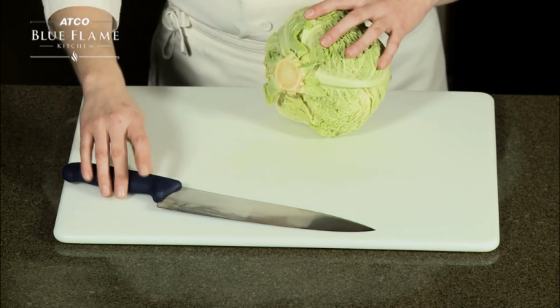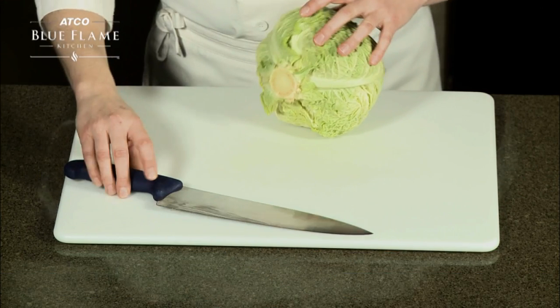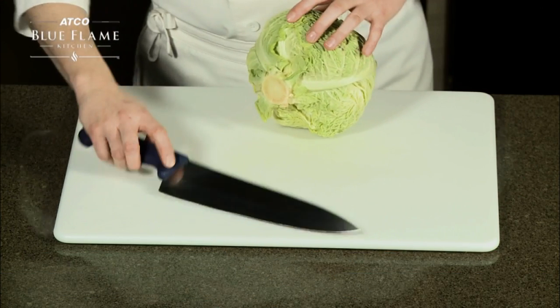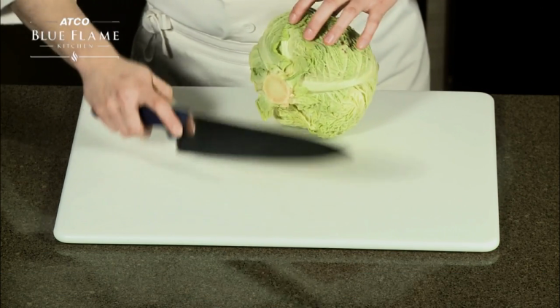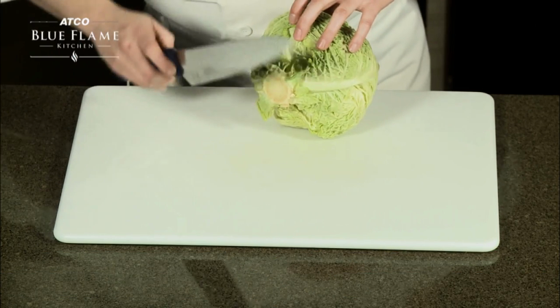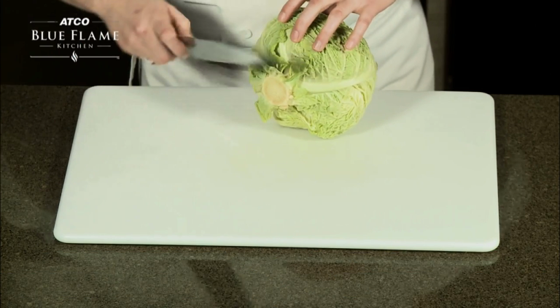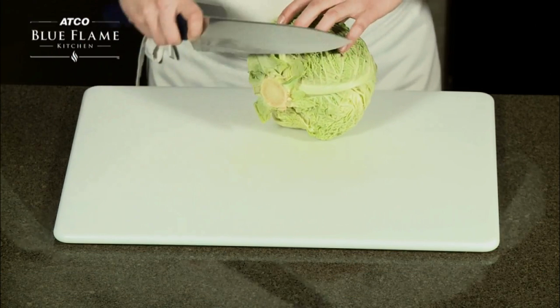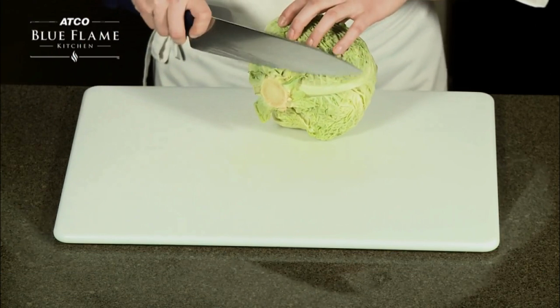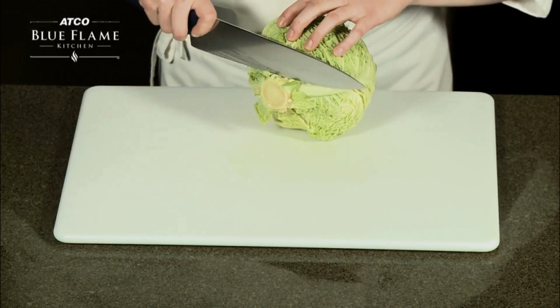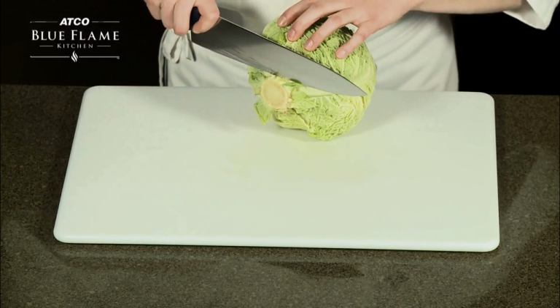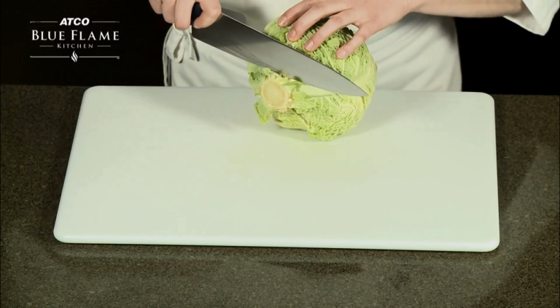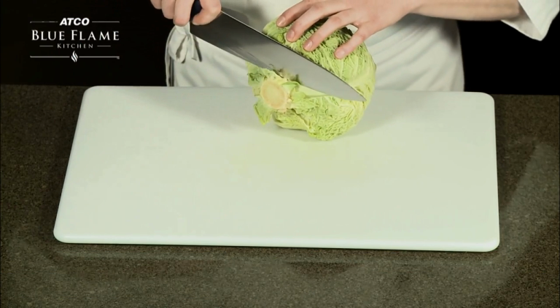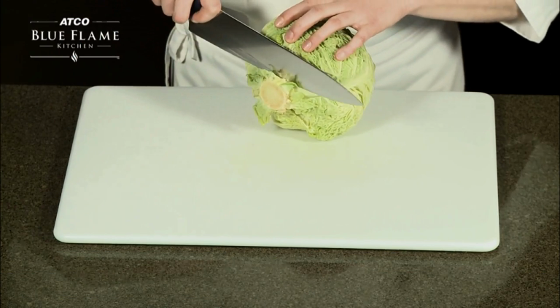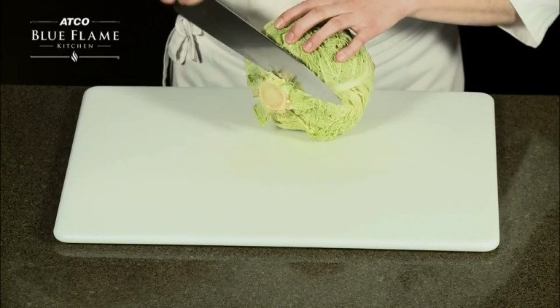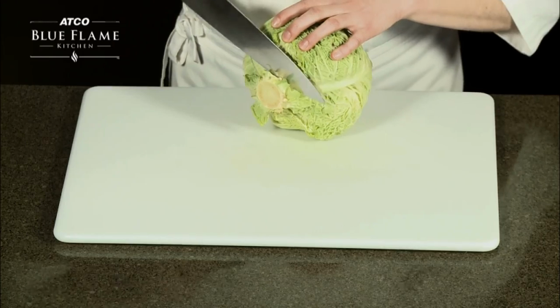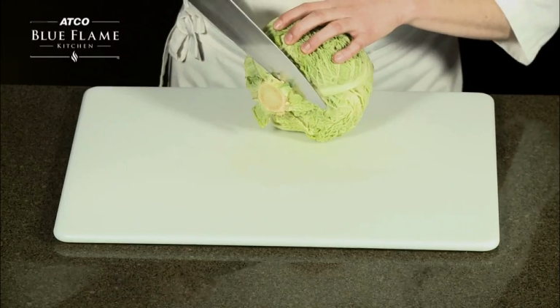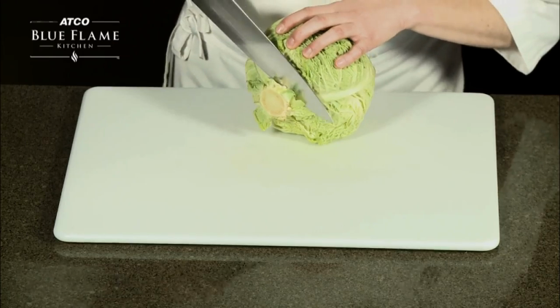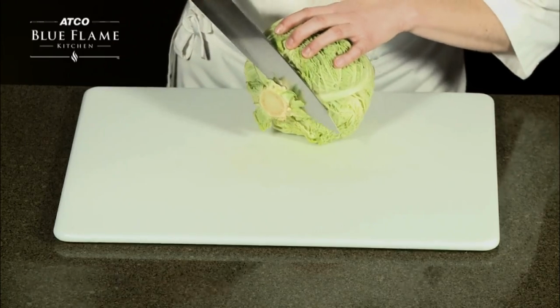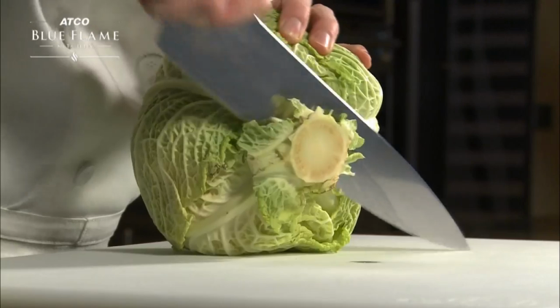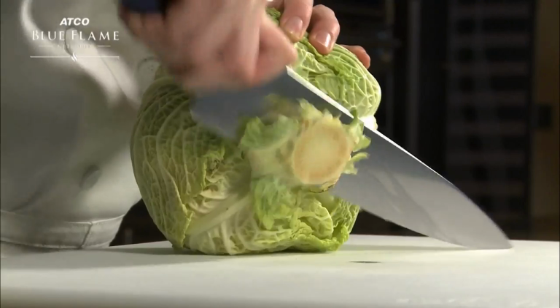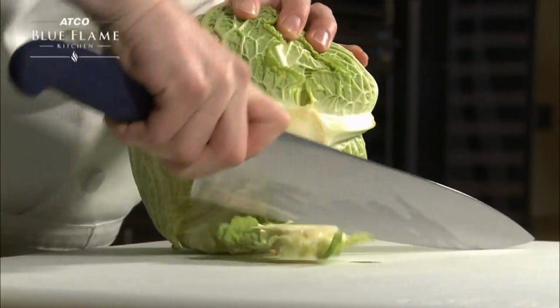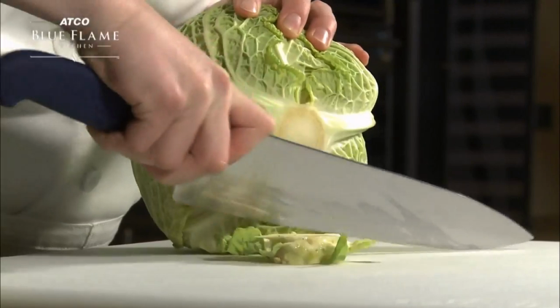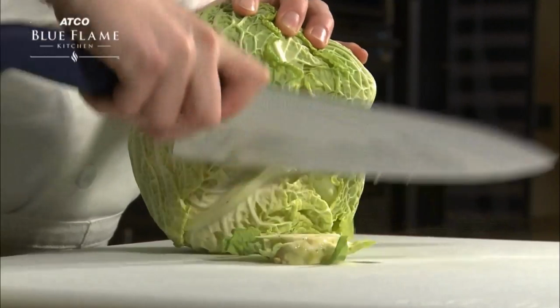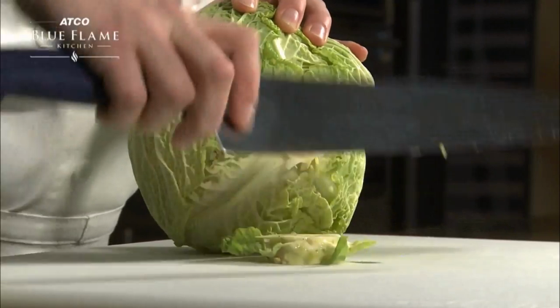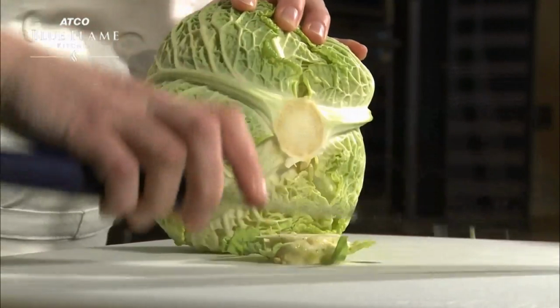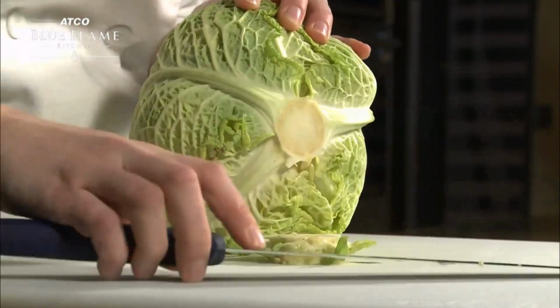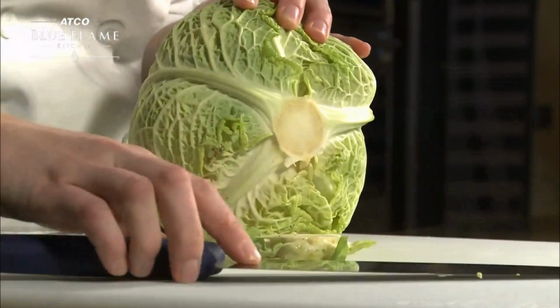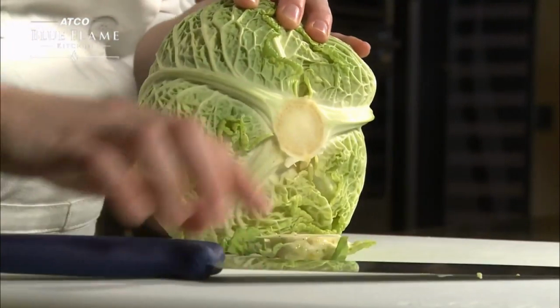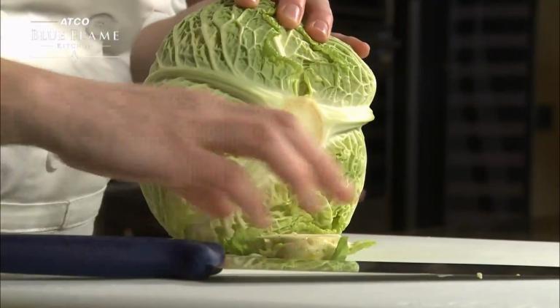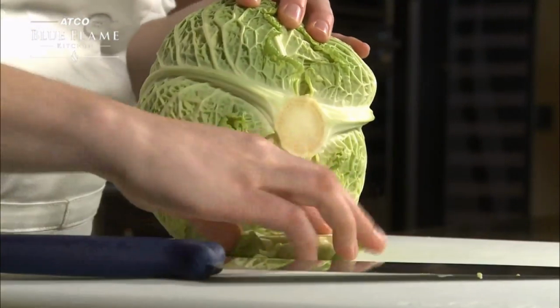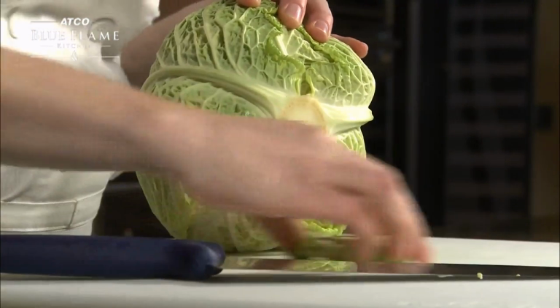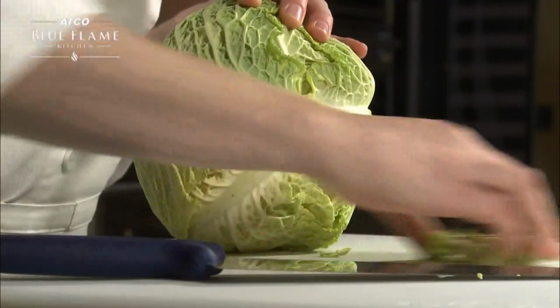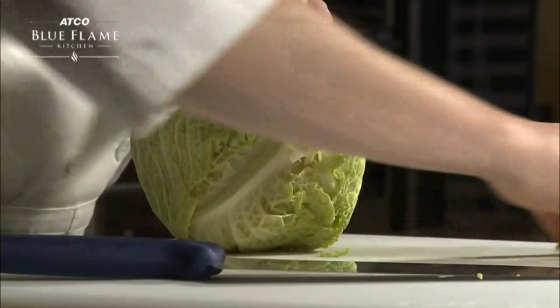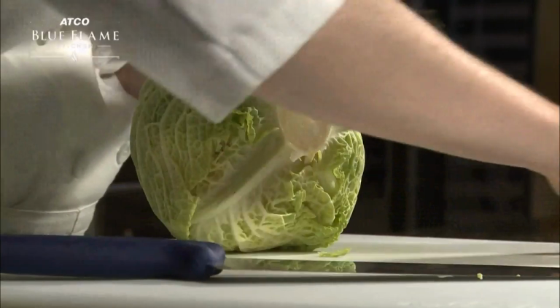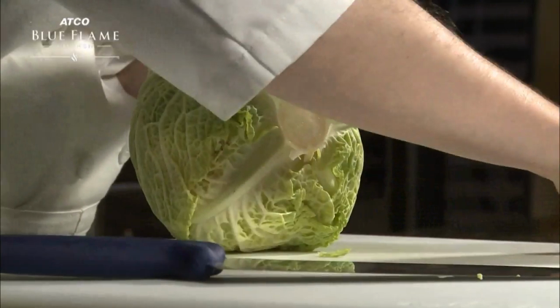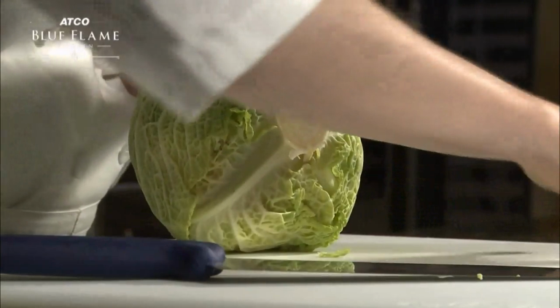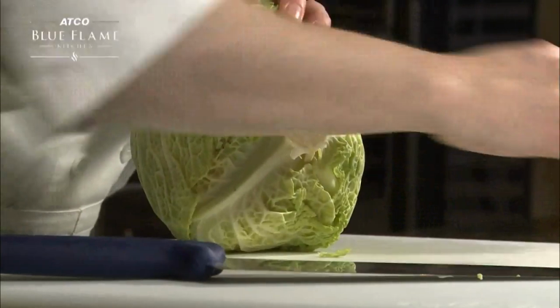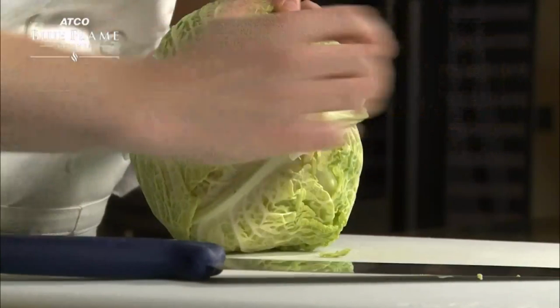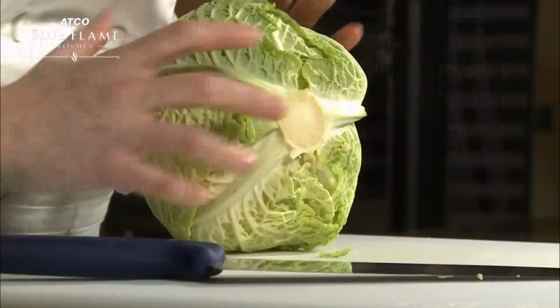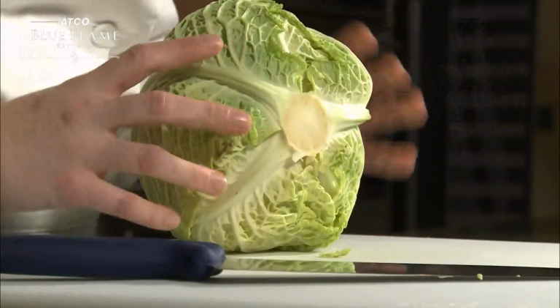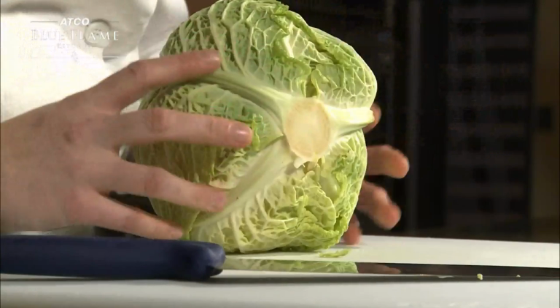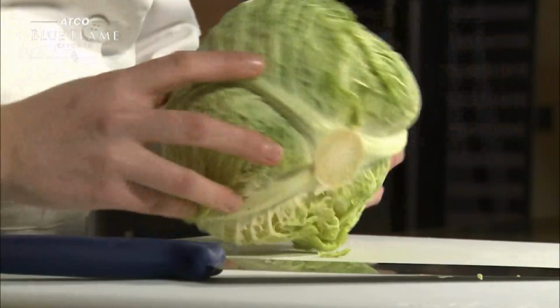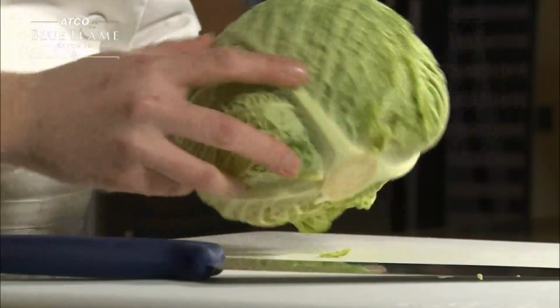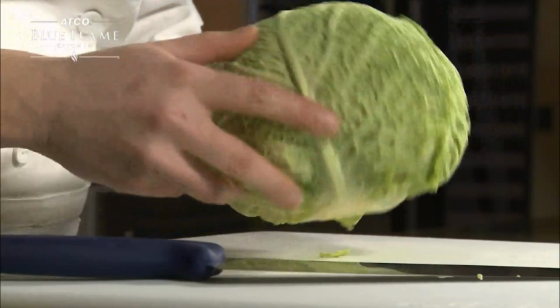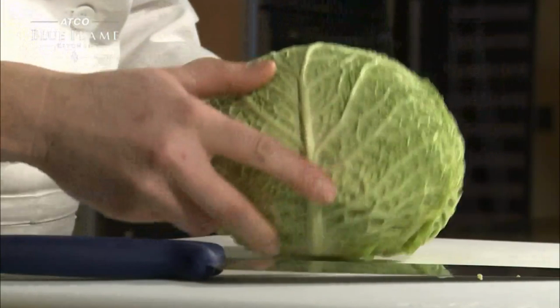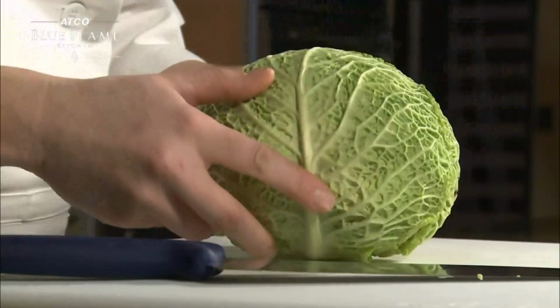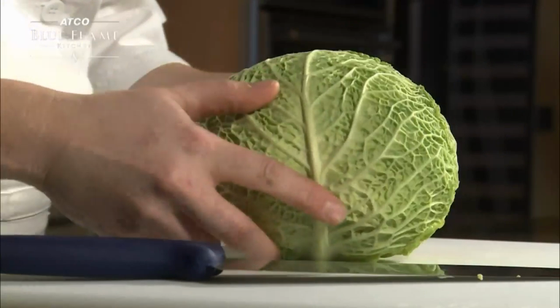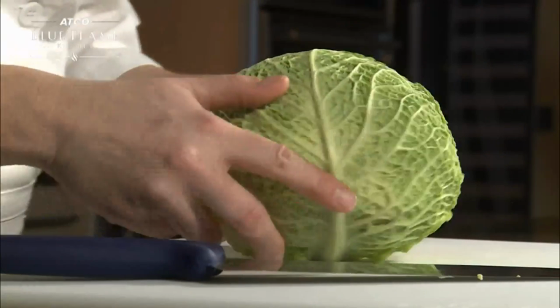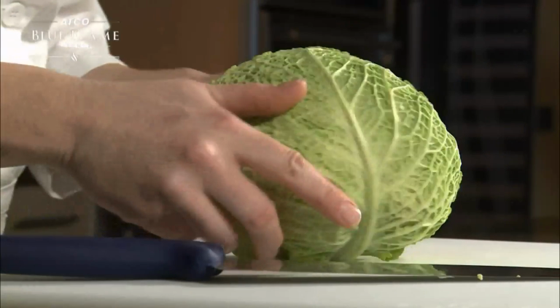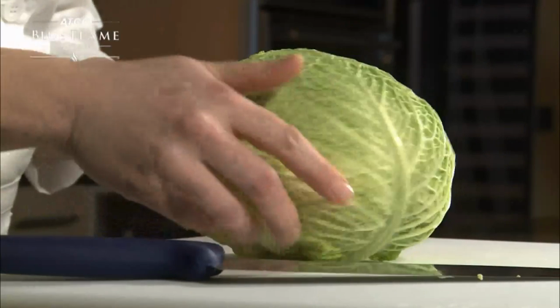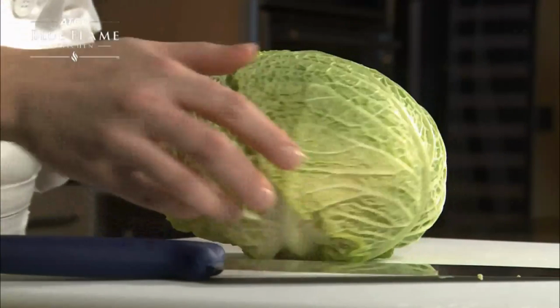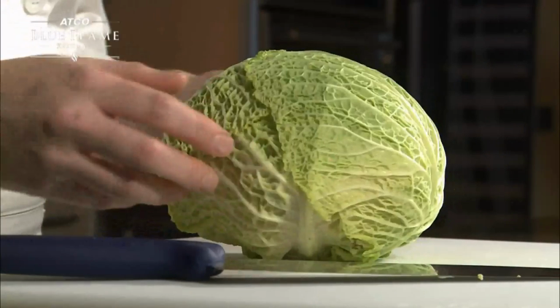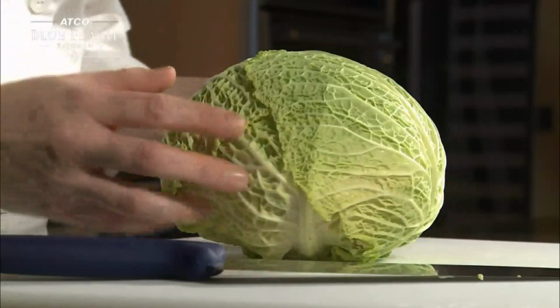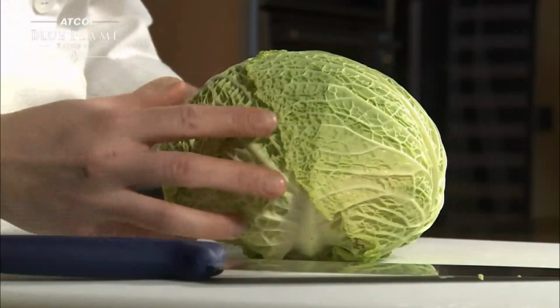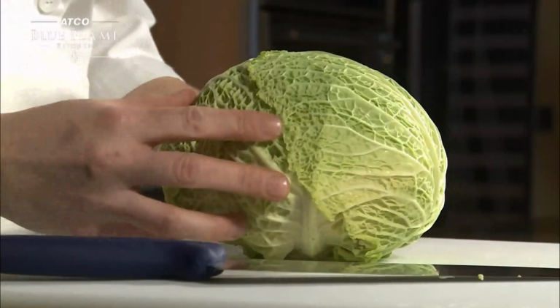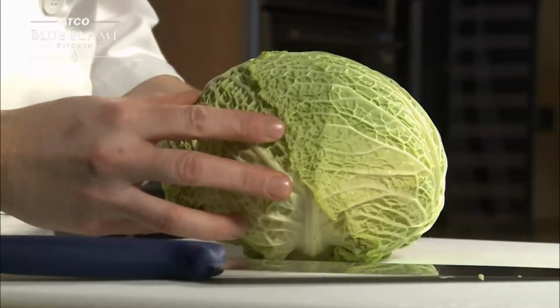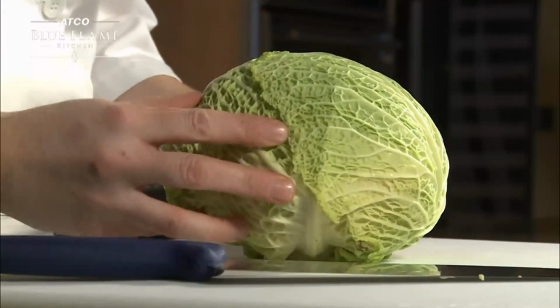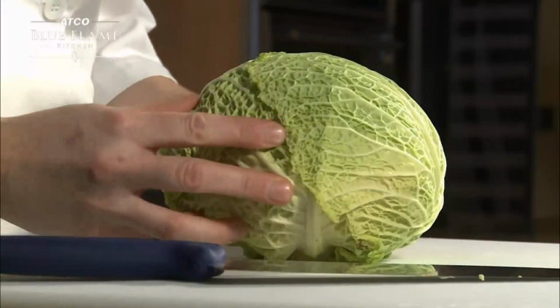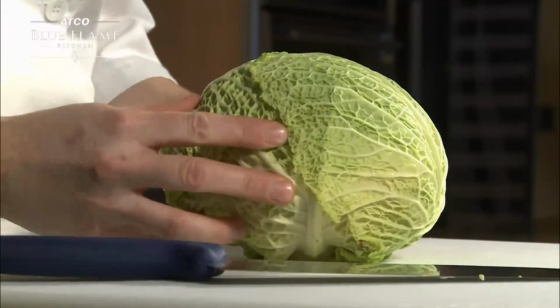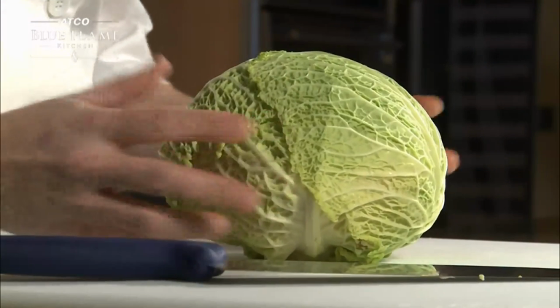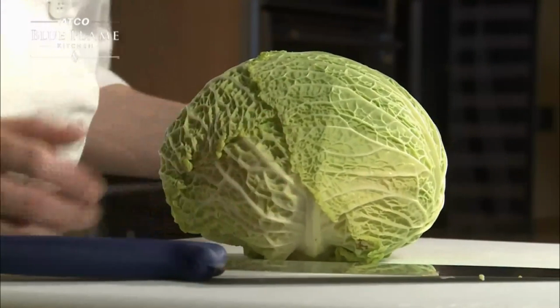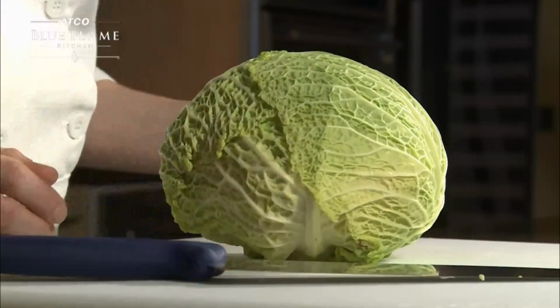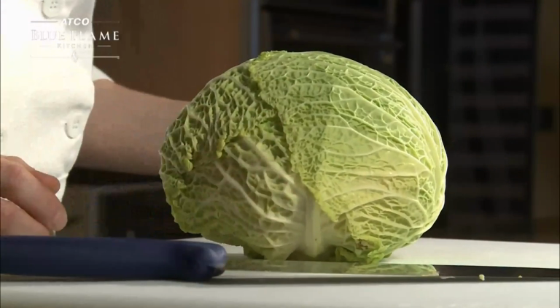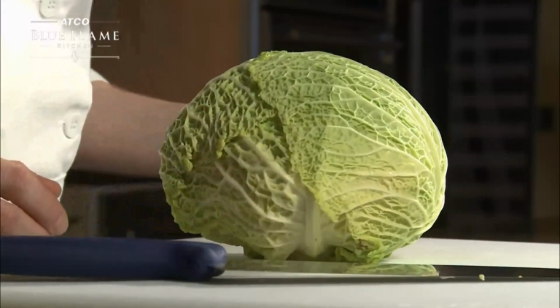To julienne a cabbage, start by cutting the bottom core off, which will give you a flatter, more stable surface to work with.